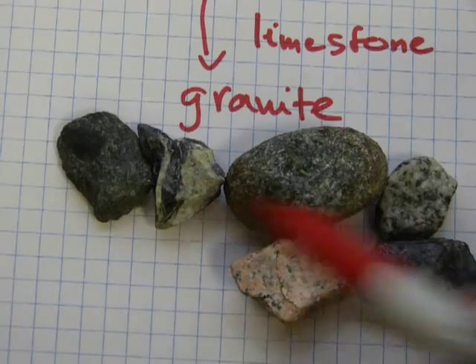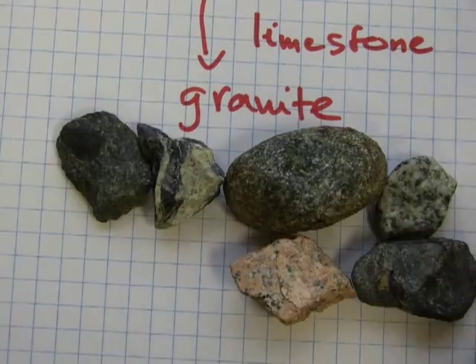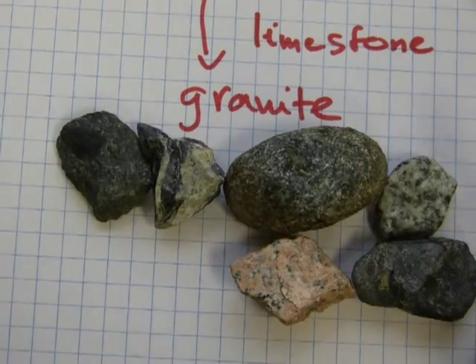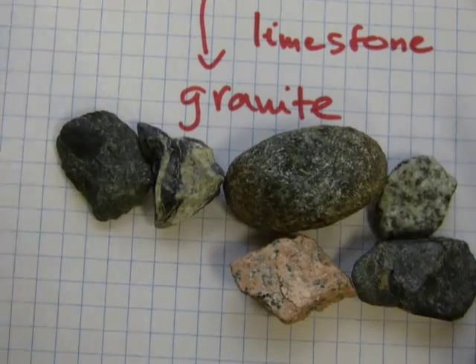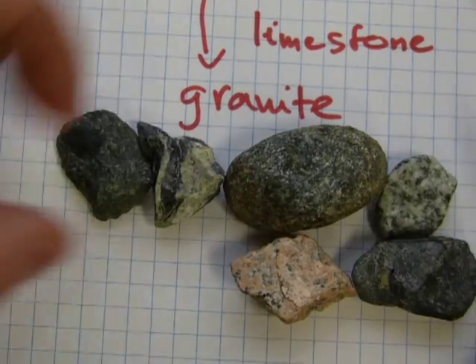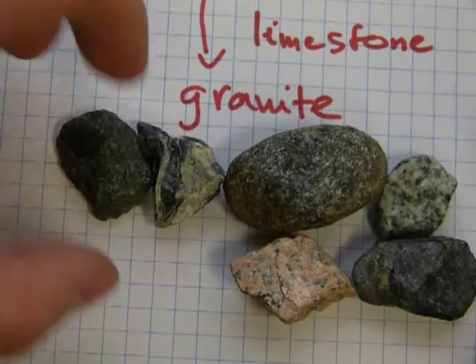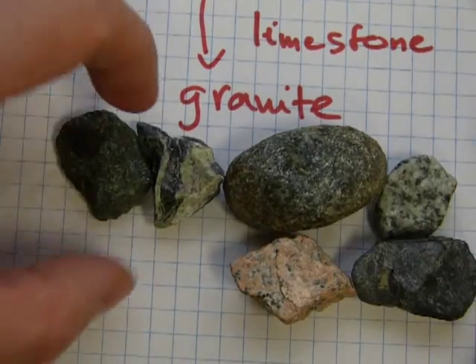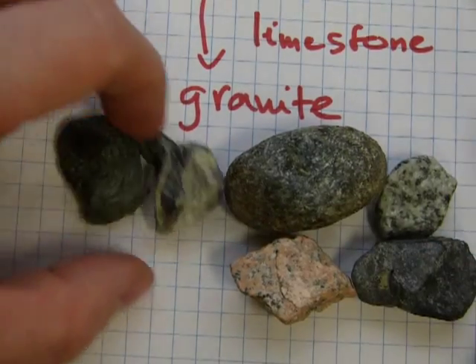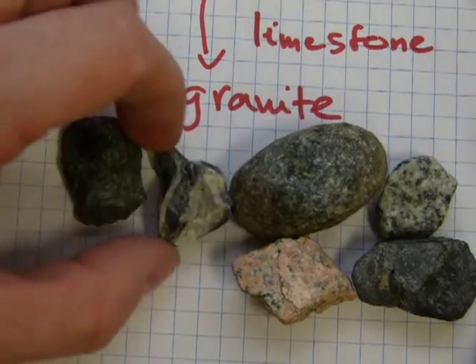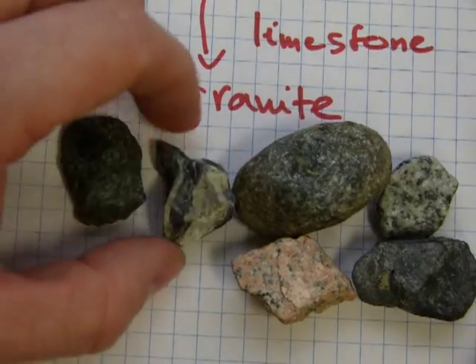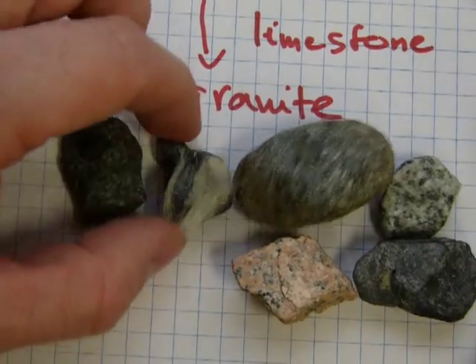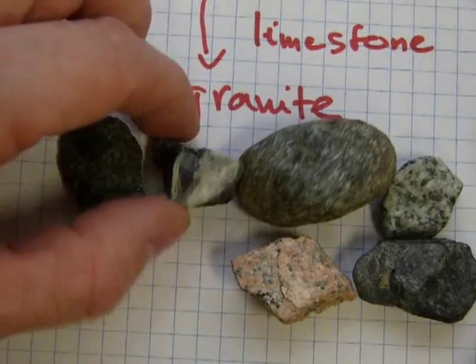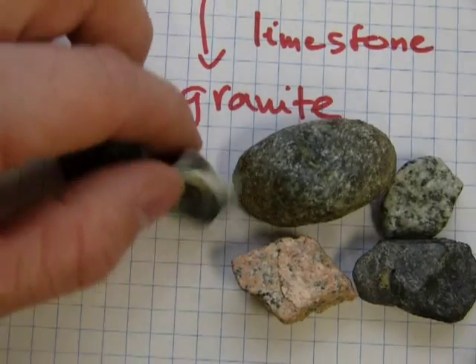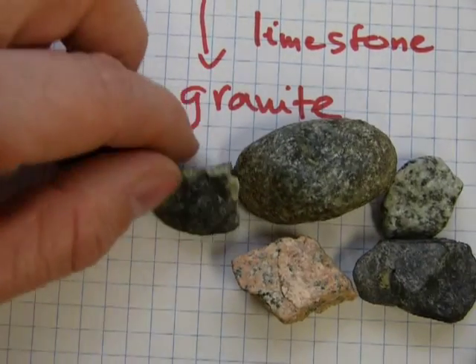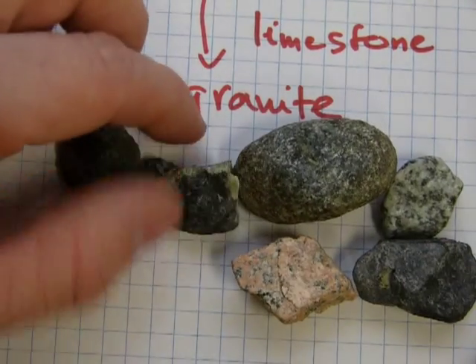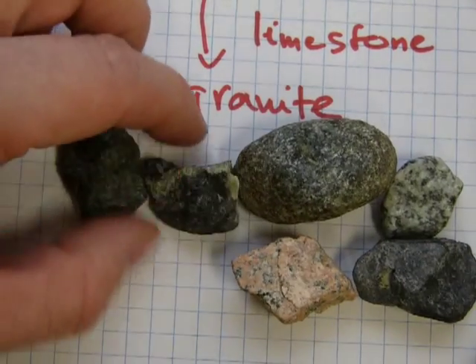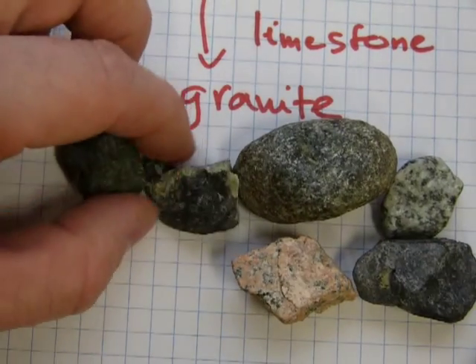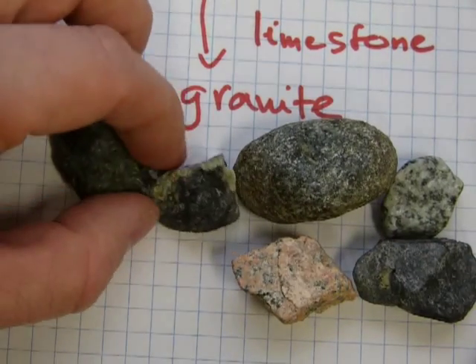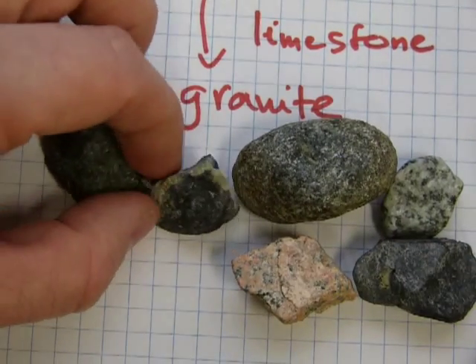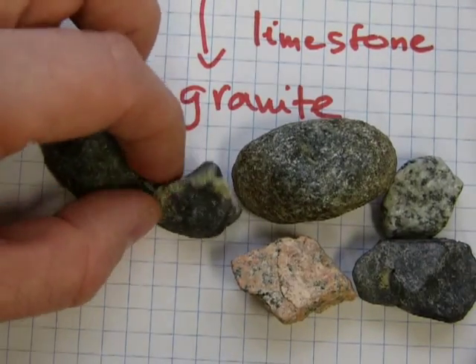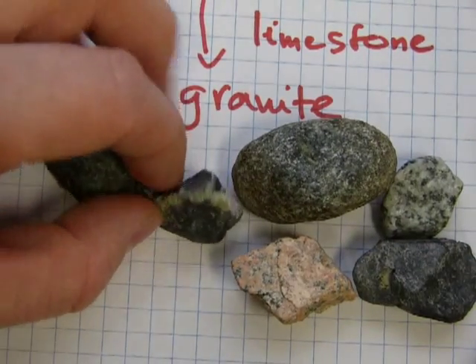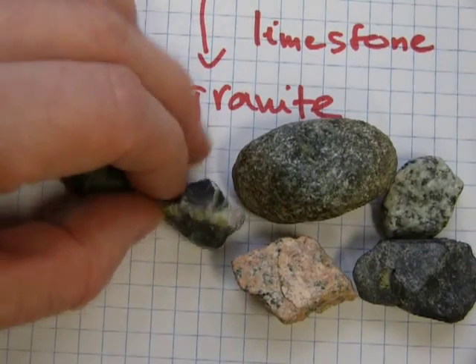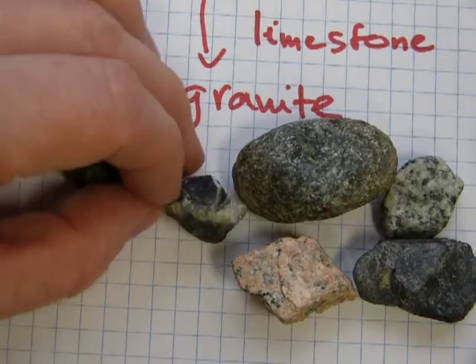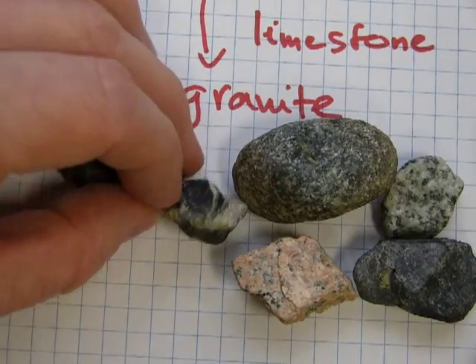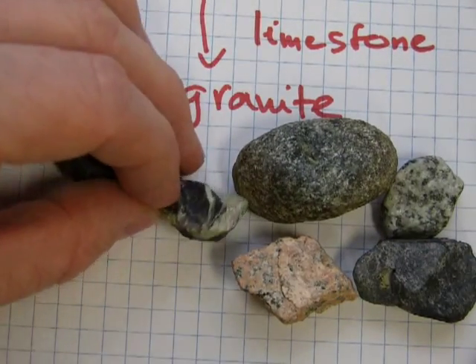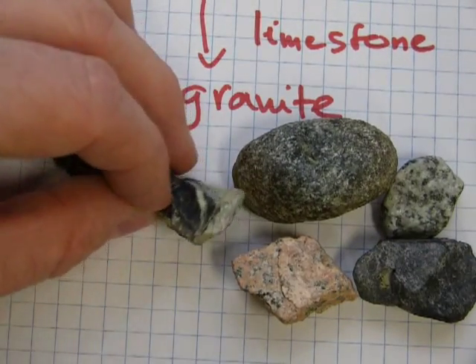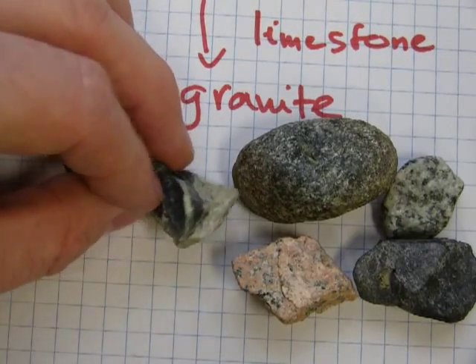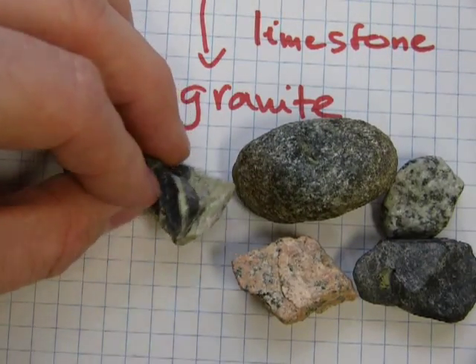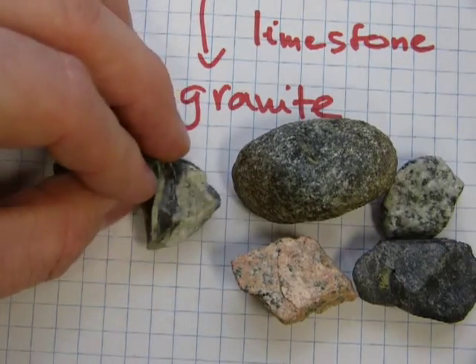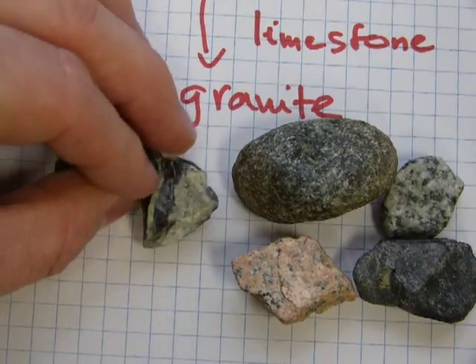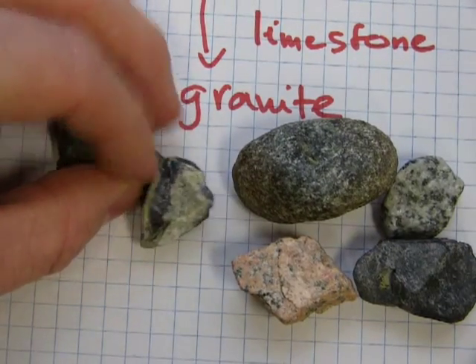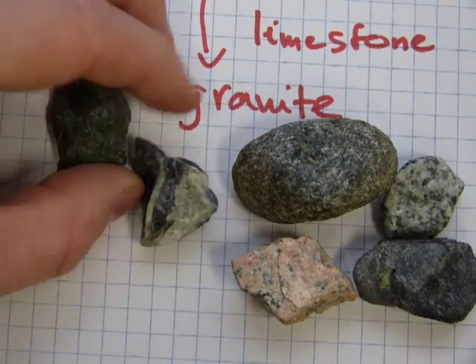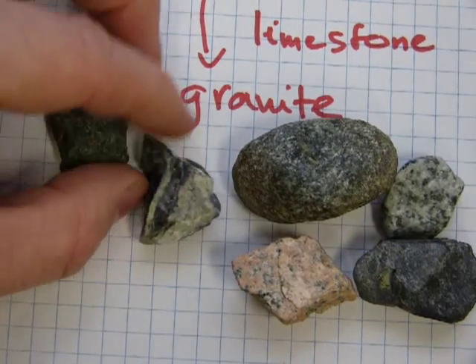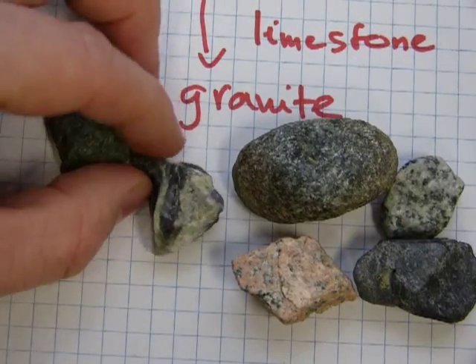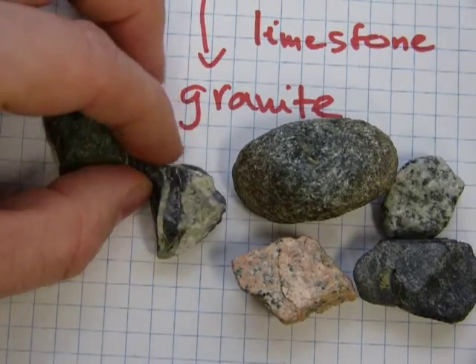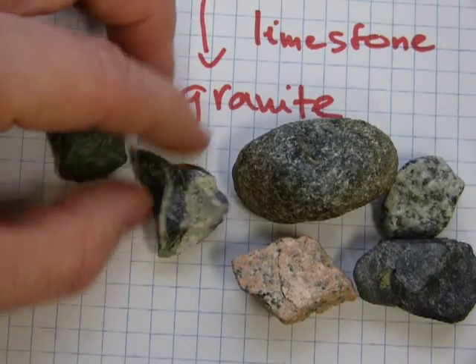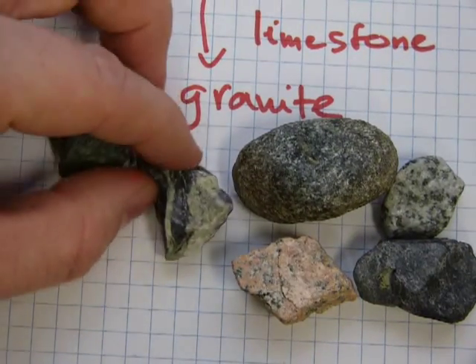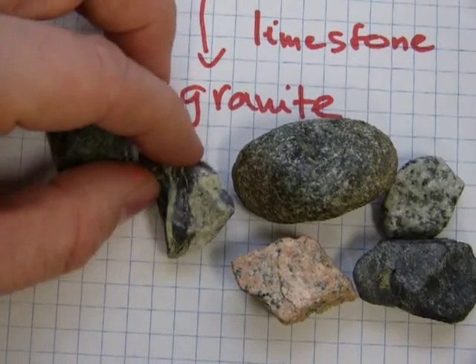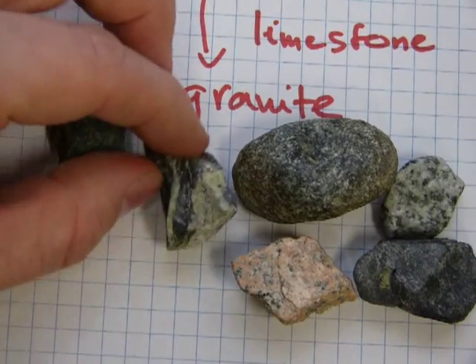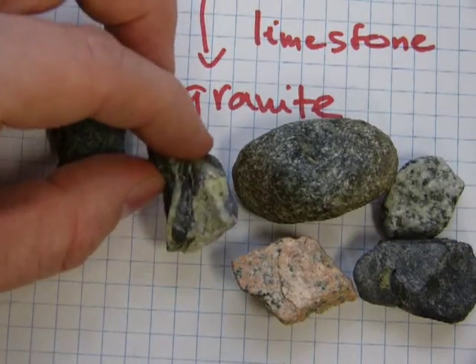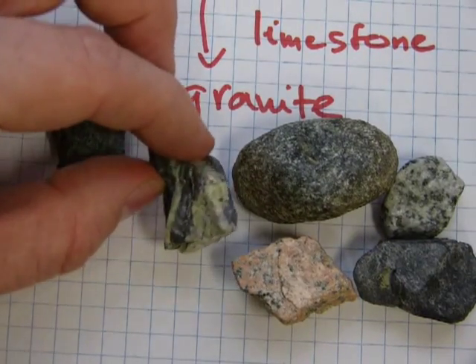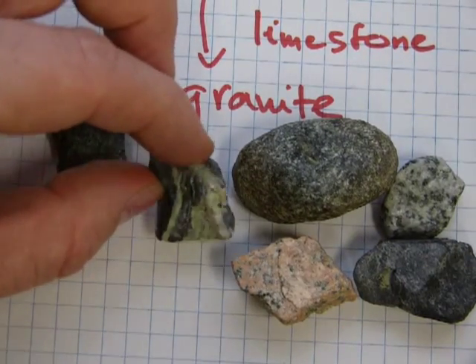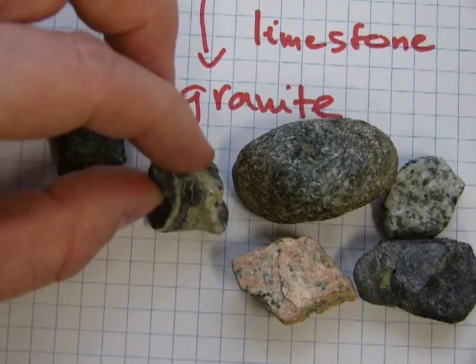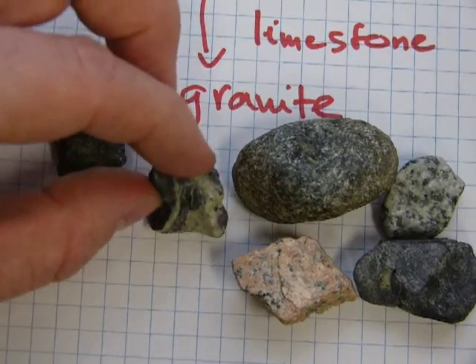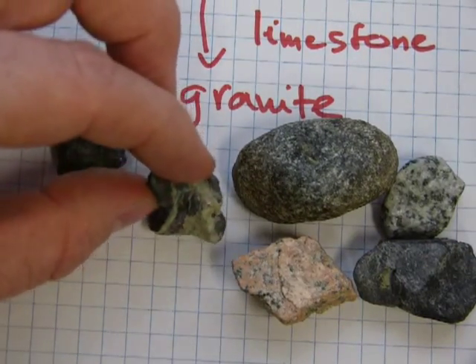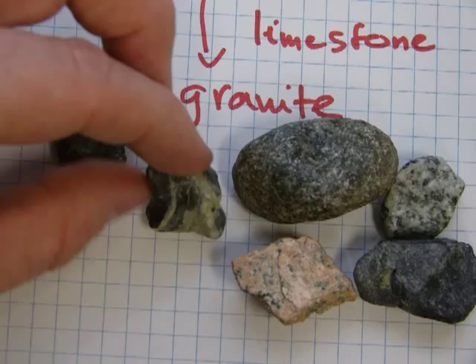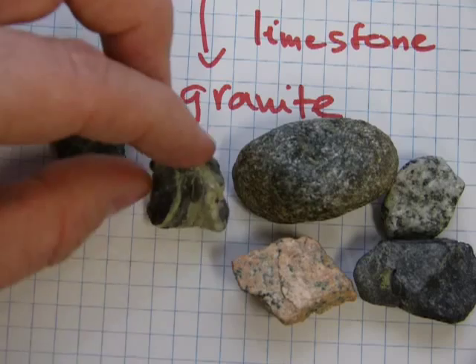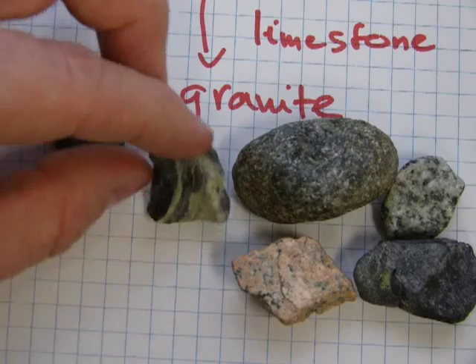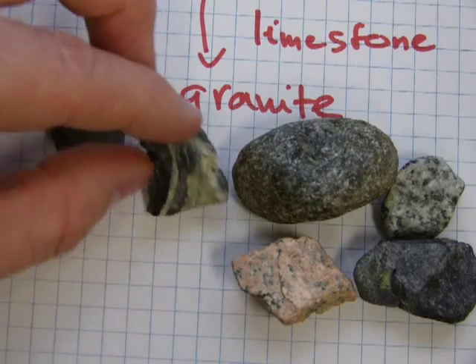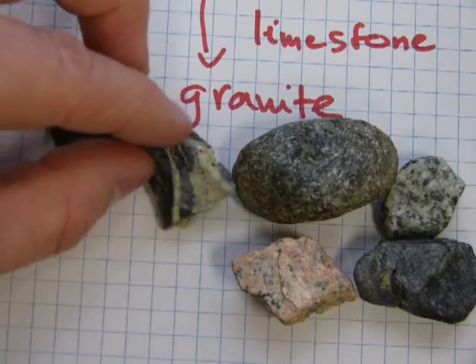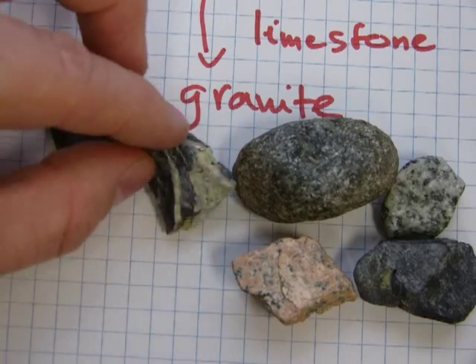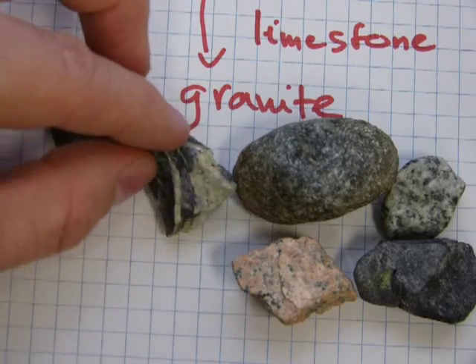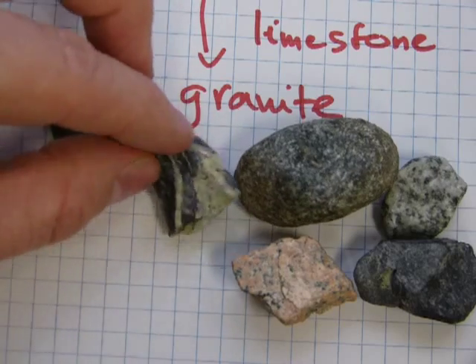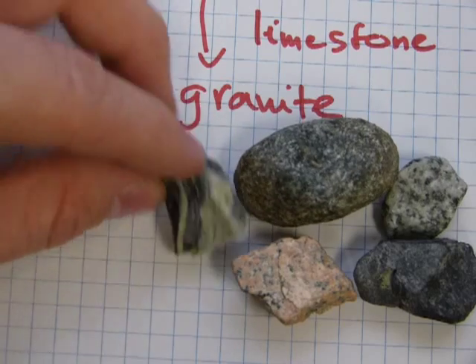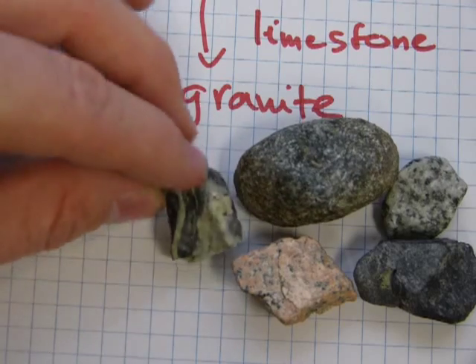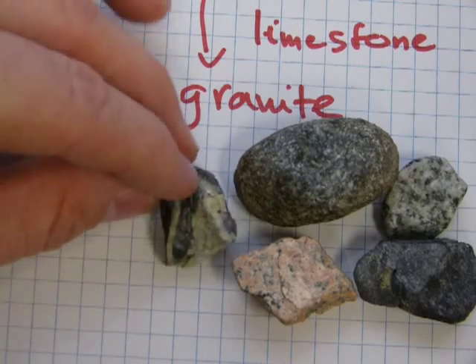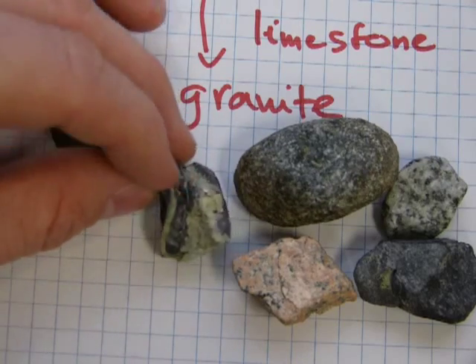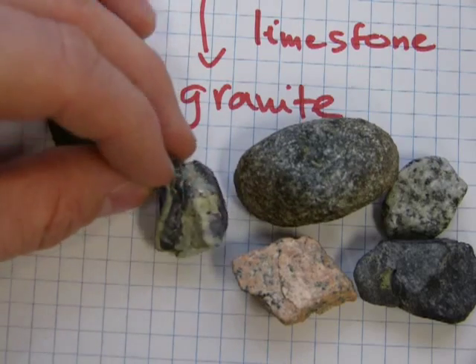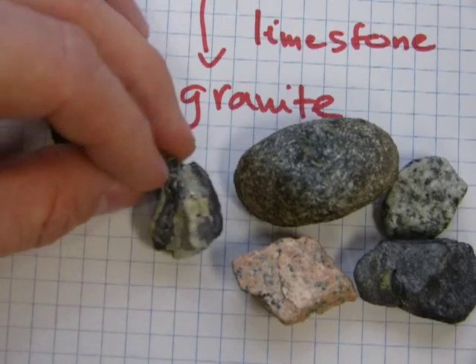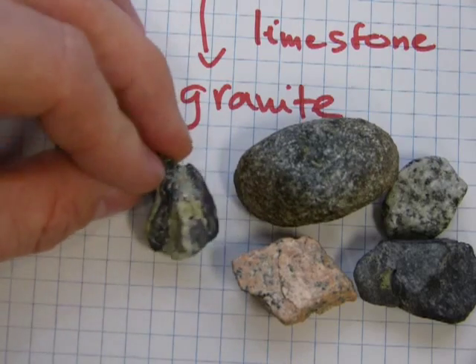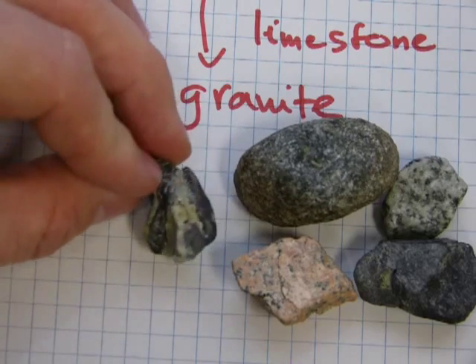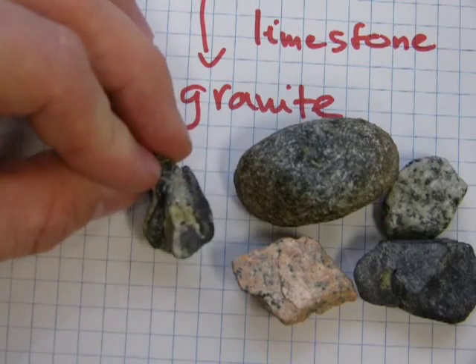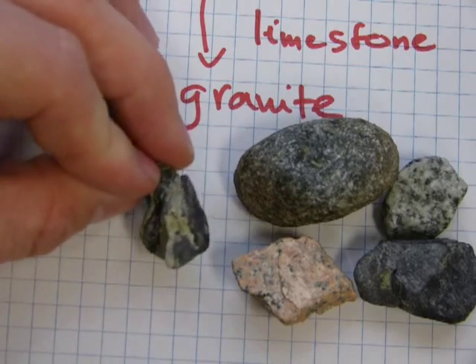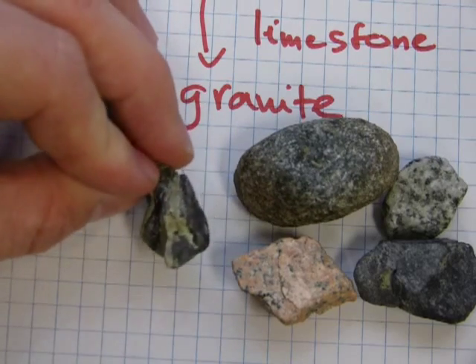And you can see this one — granite — is a result of lava flowing out of a volcano.